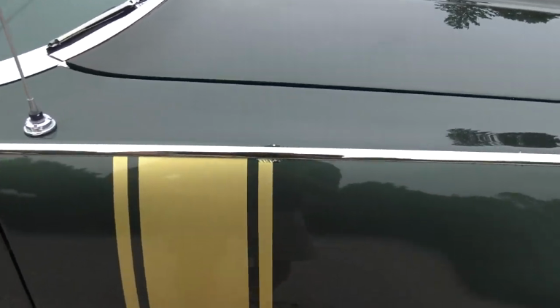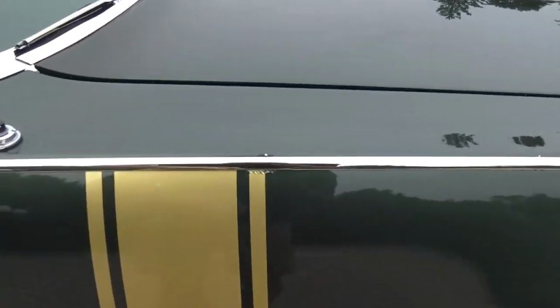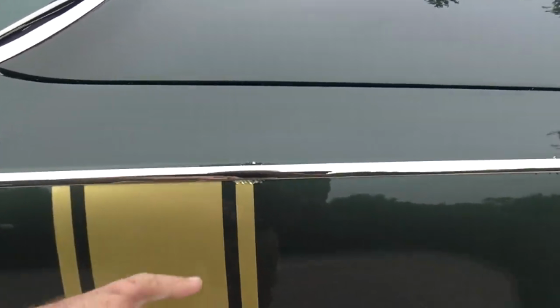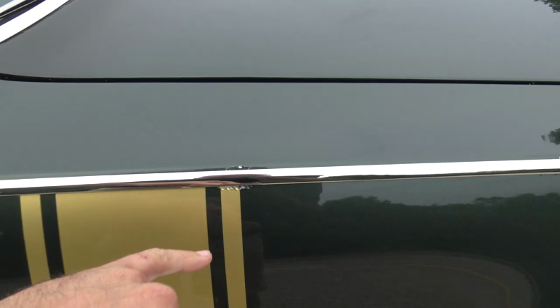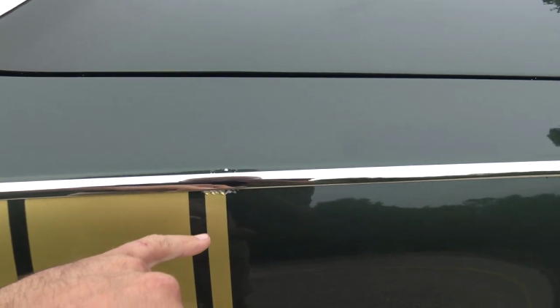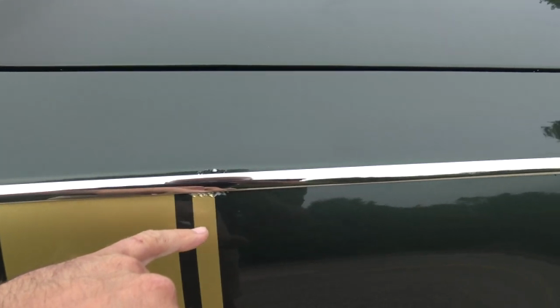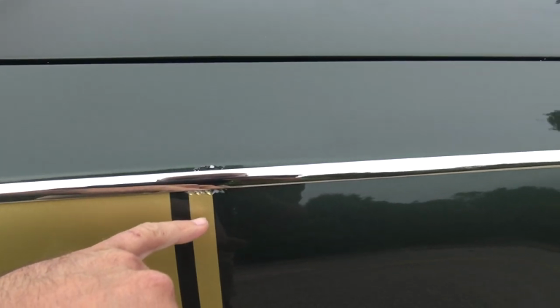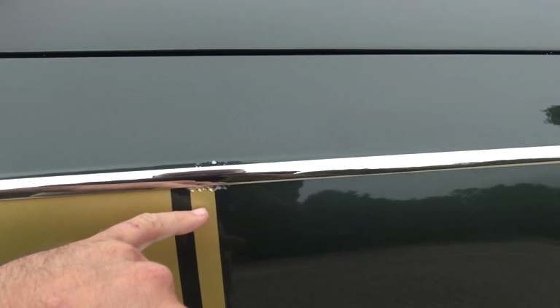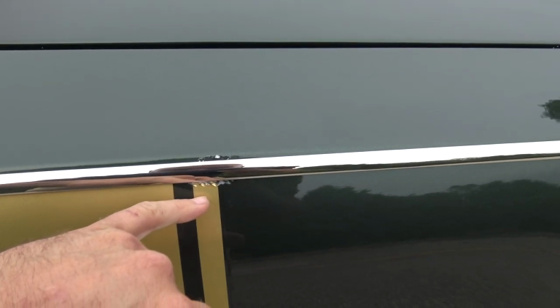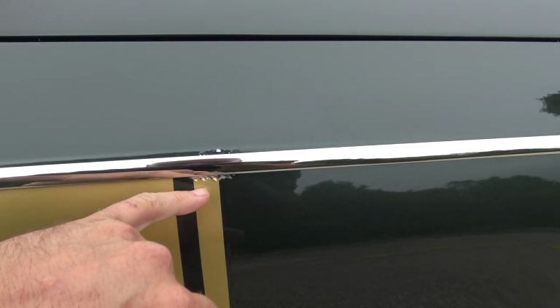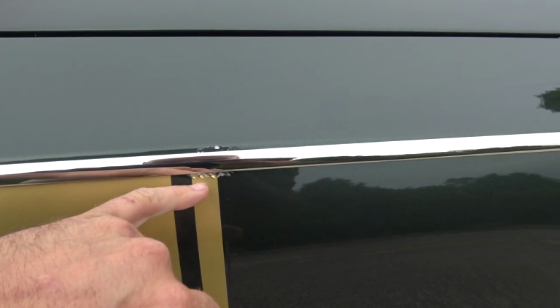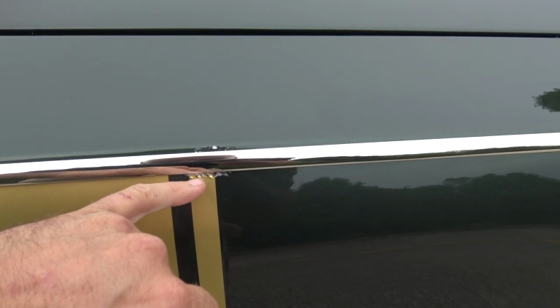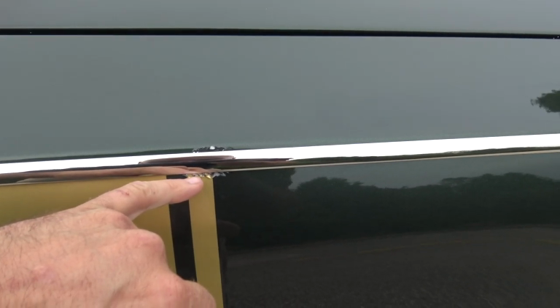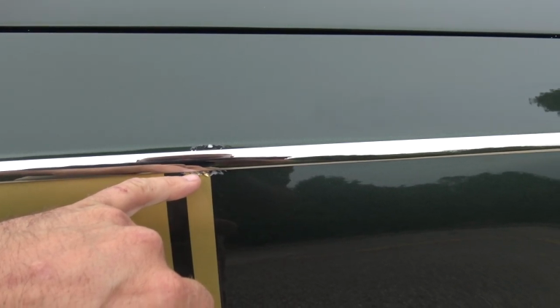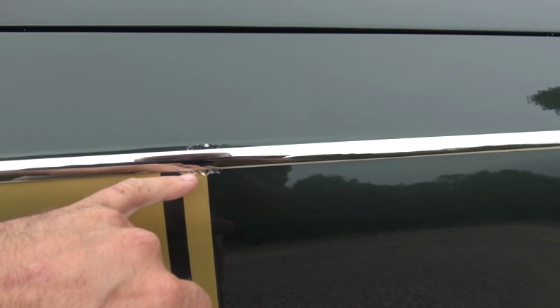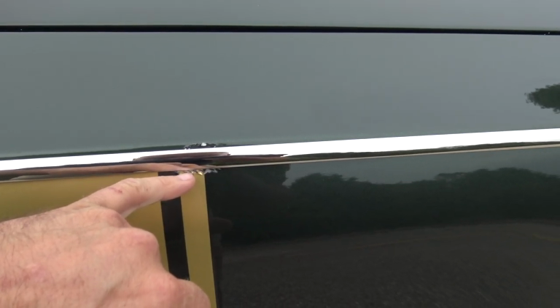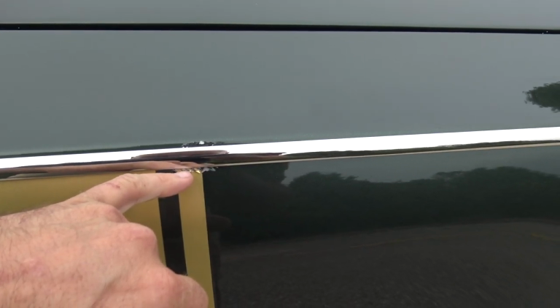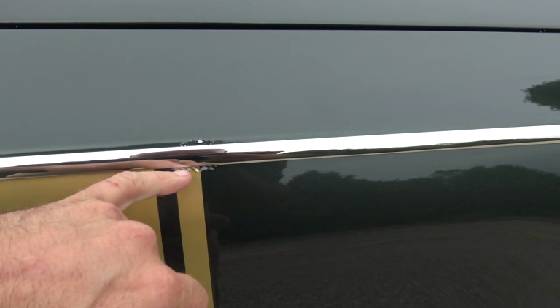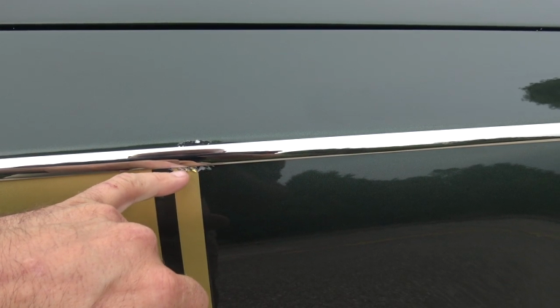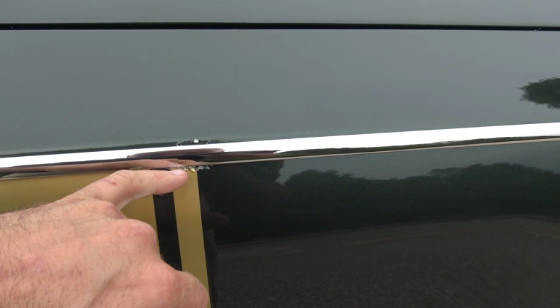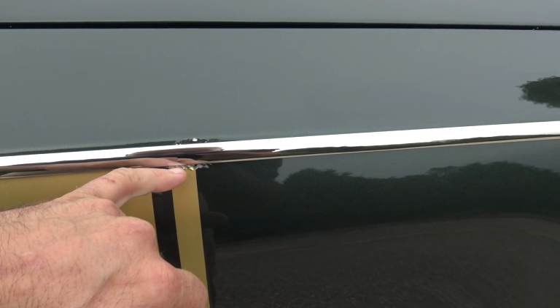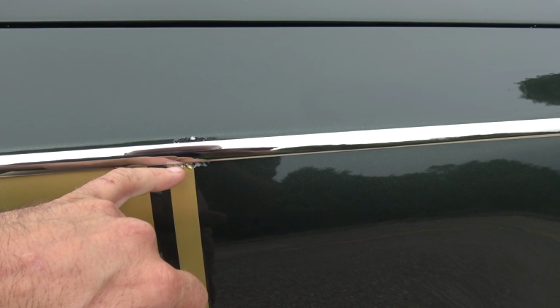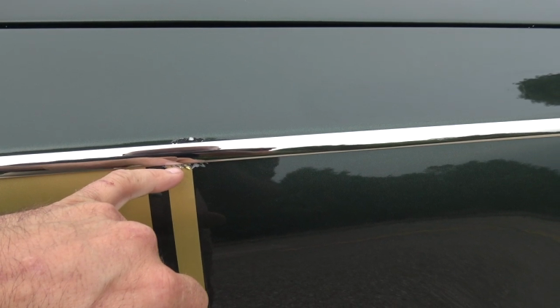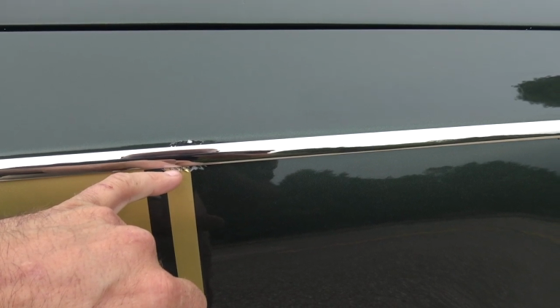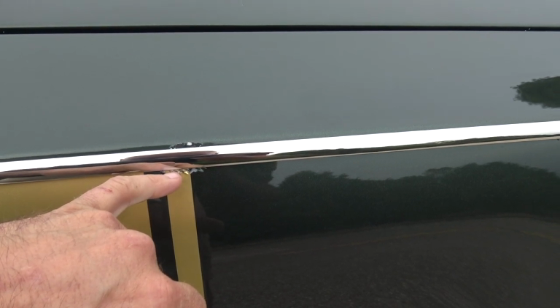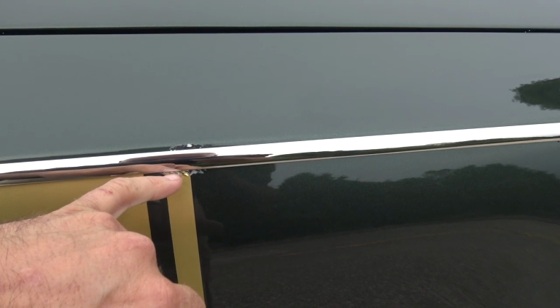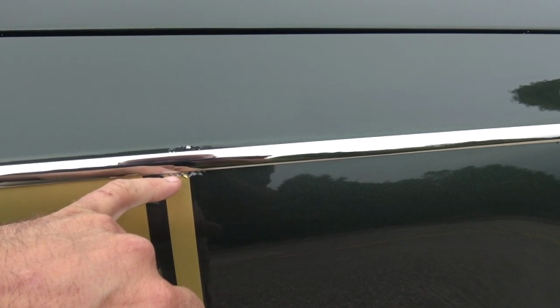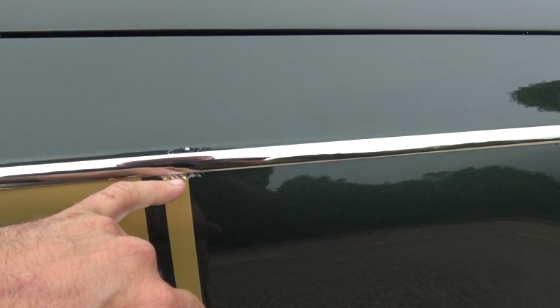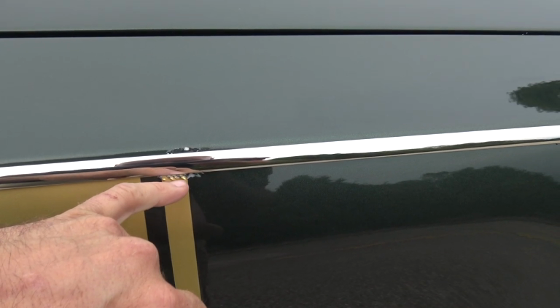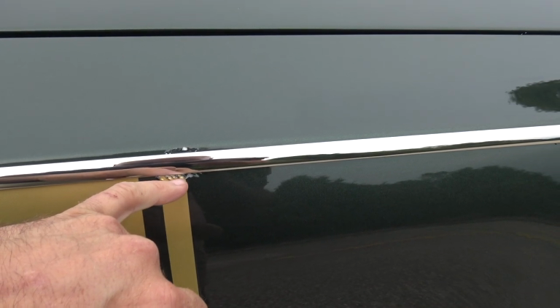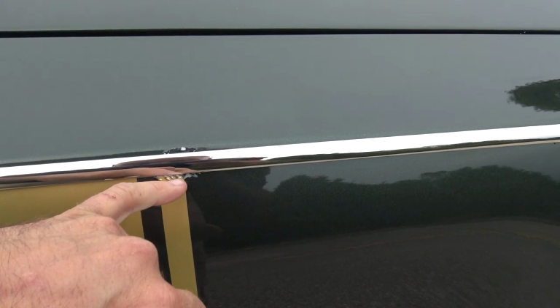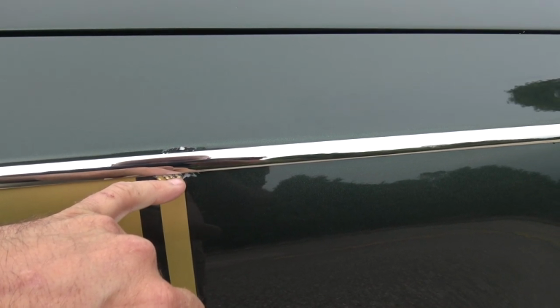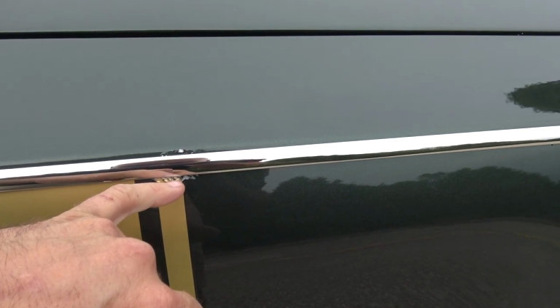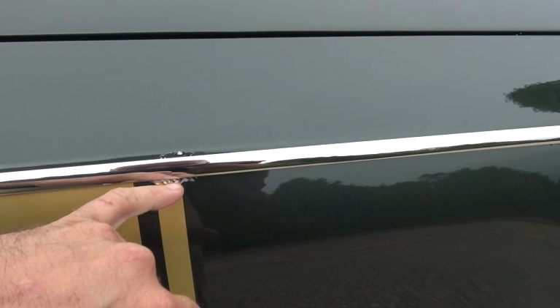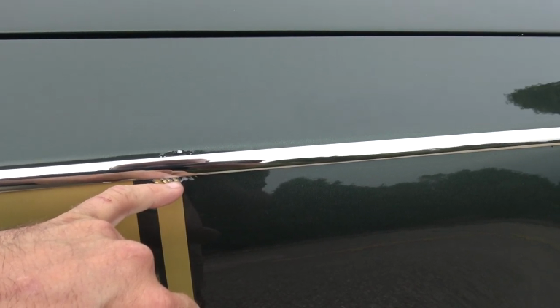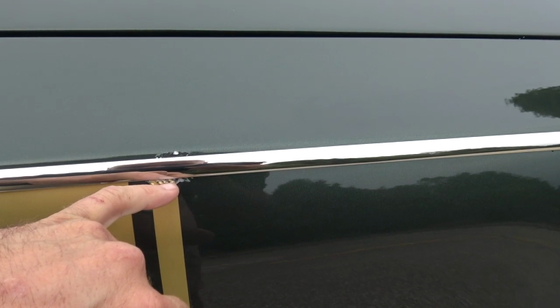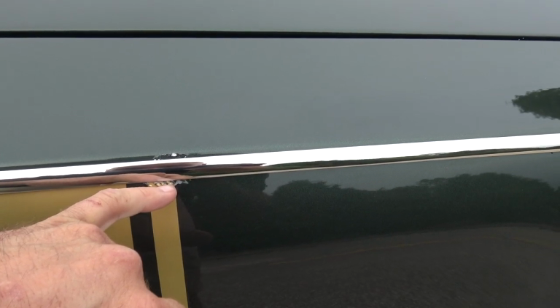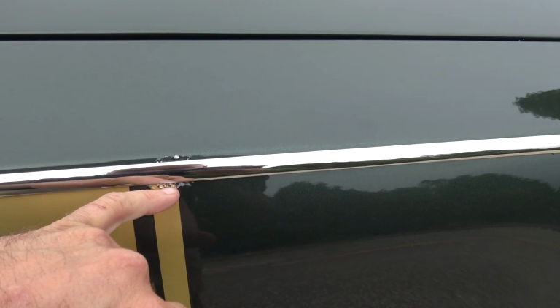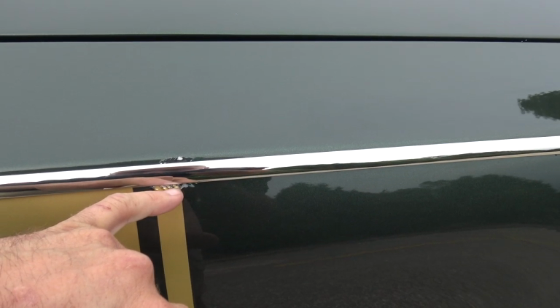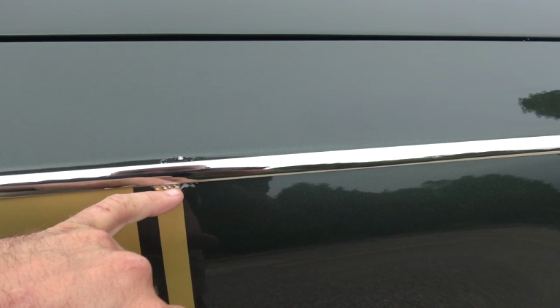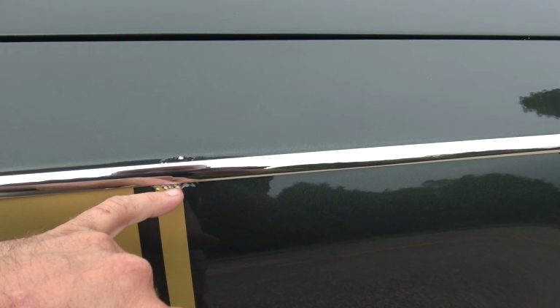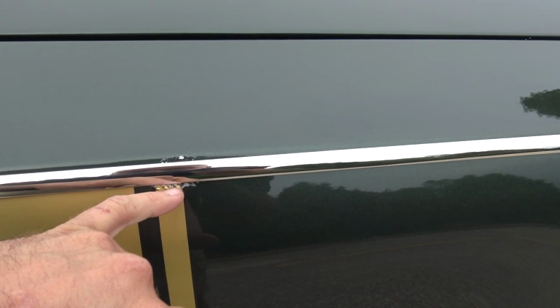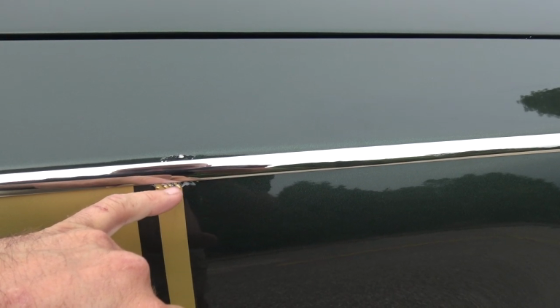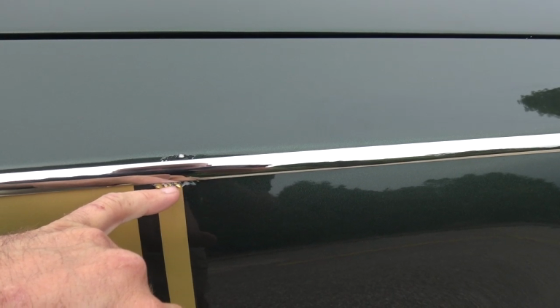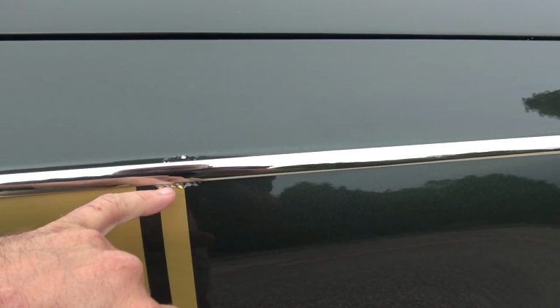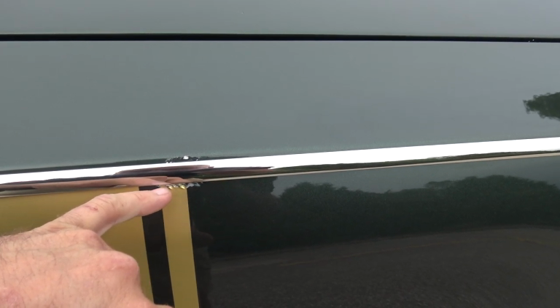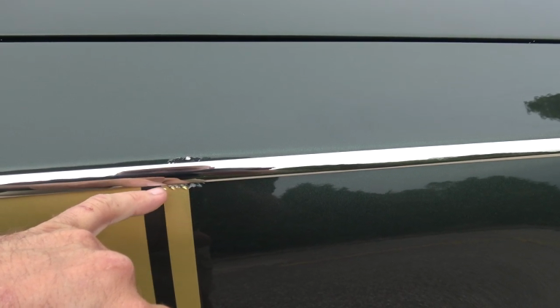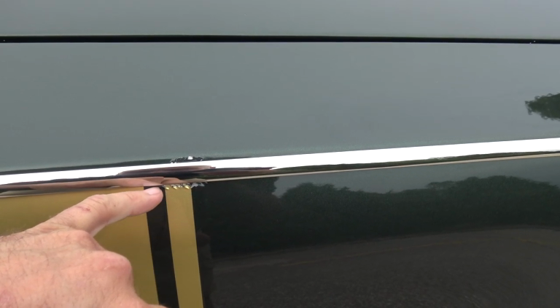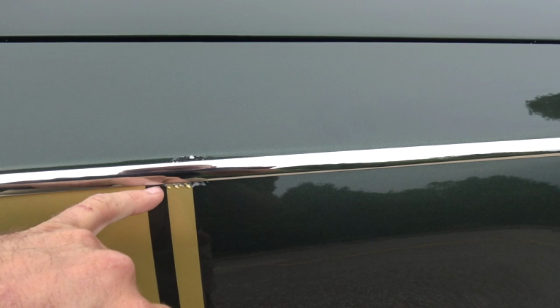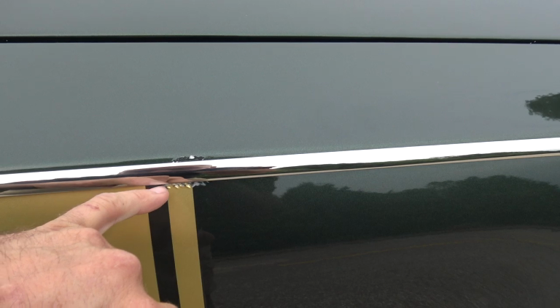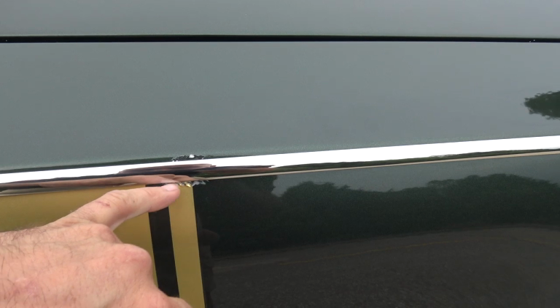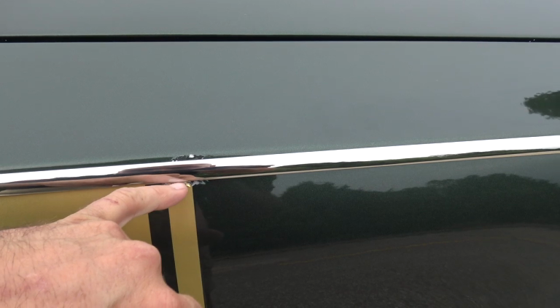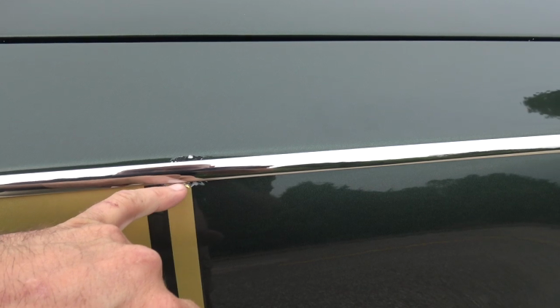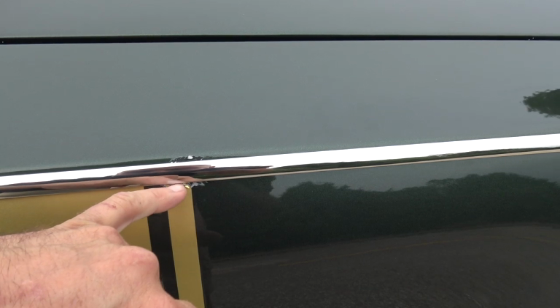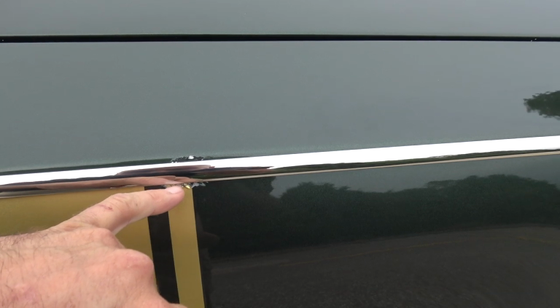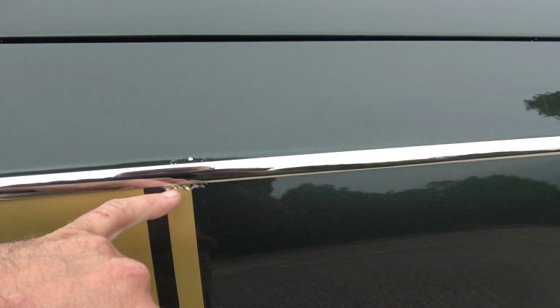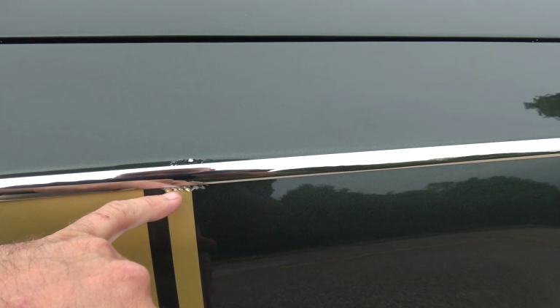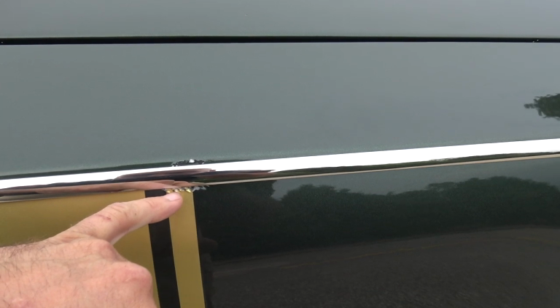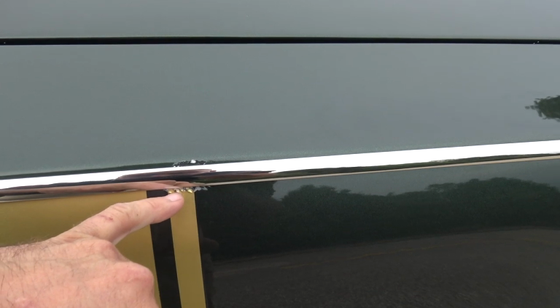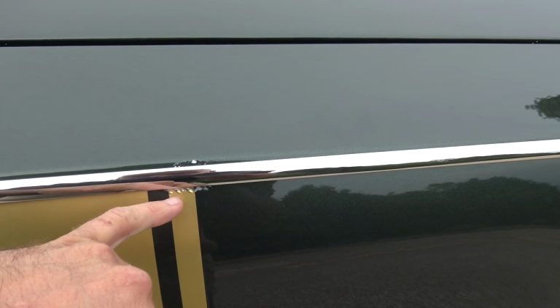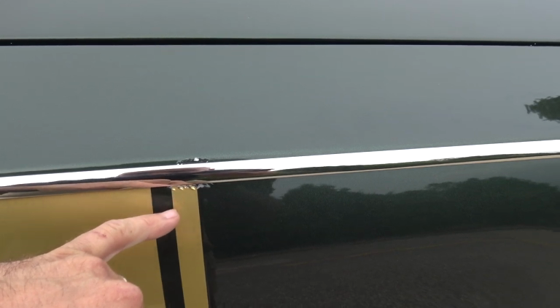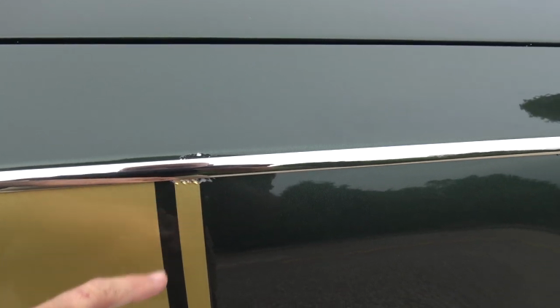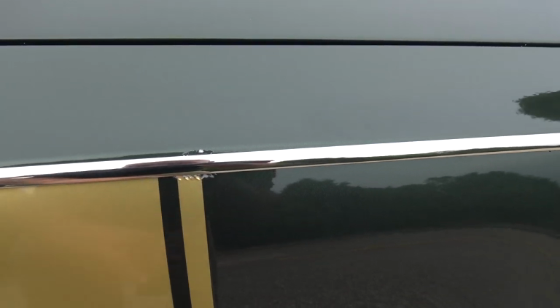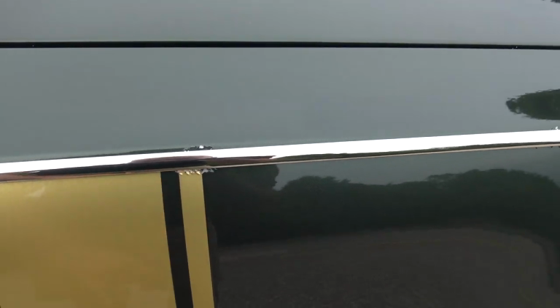If we look up here, it's like this on both sides where that sticker came up — it's got just a little bit of paint imperfection on both sides right here.